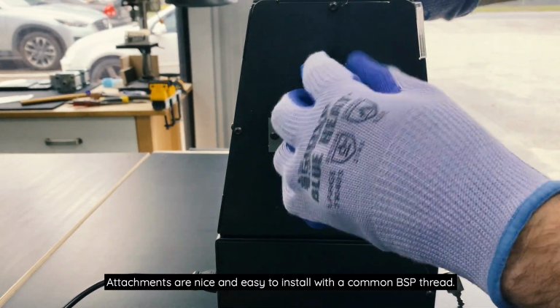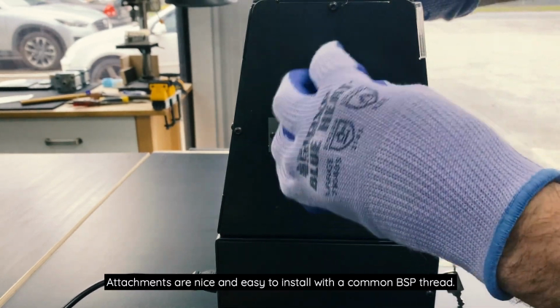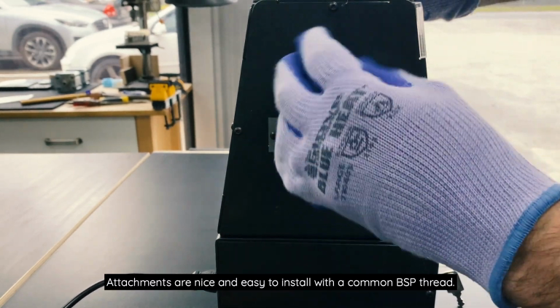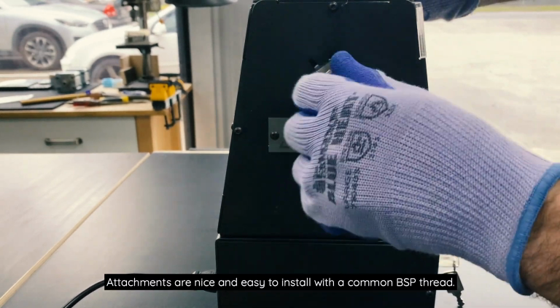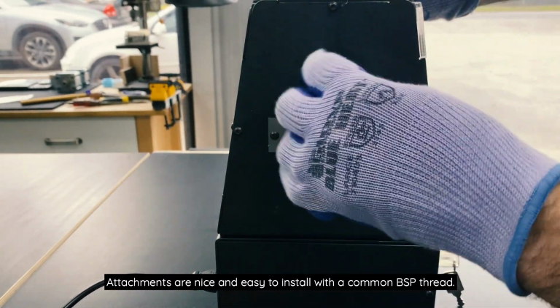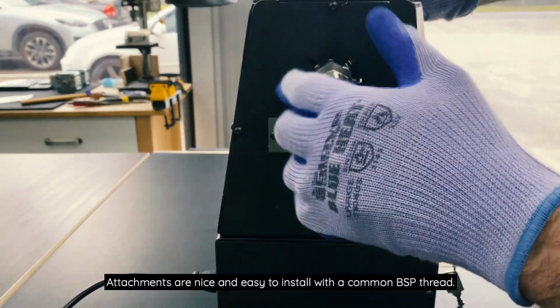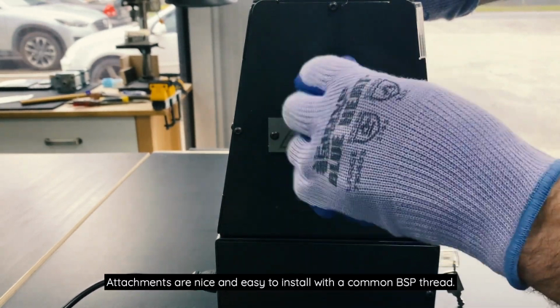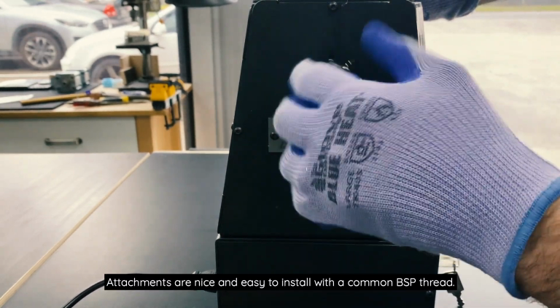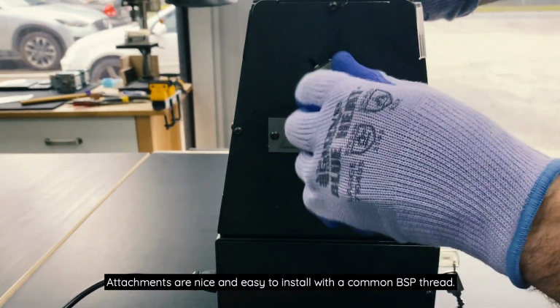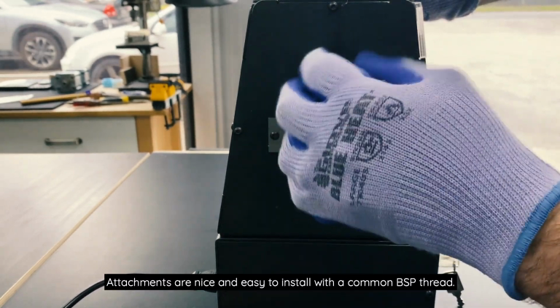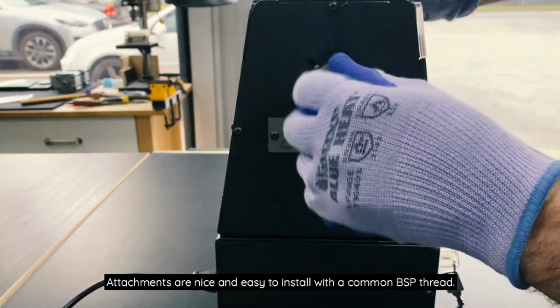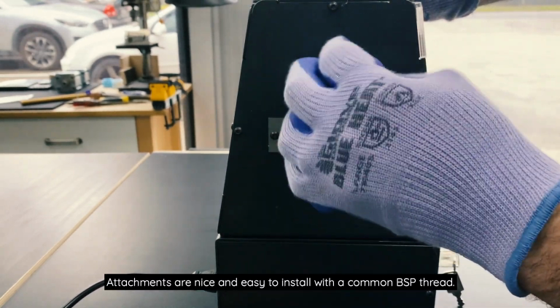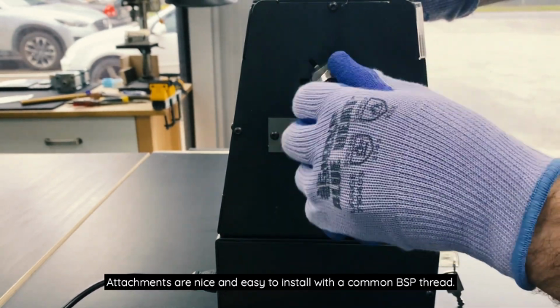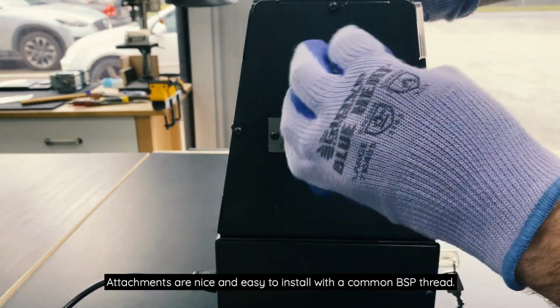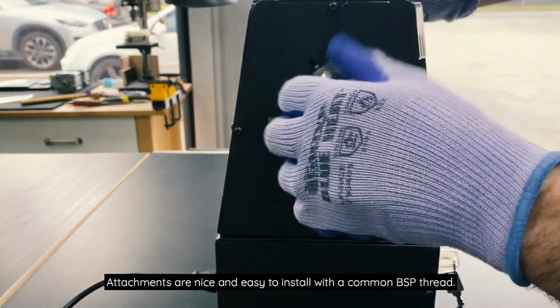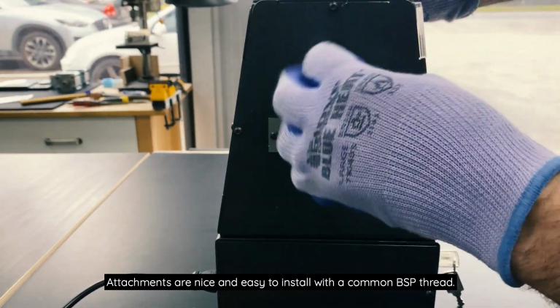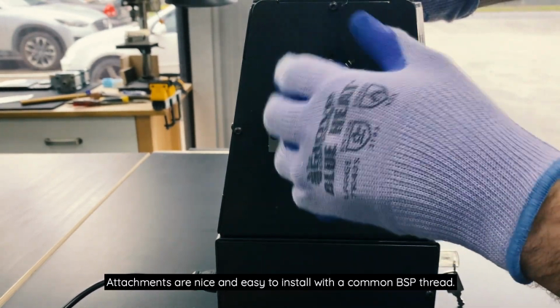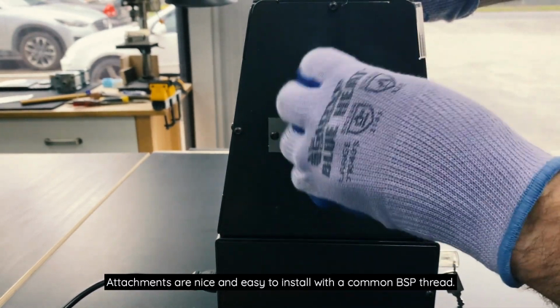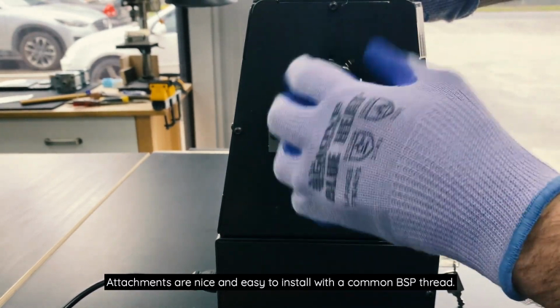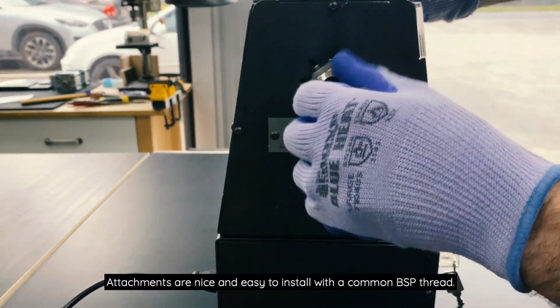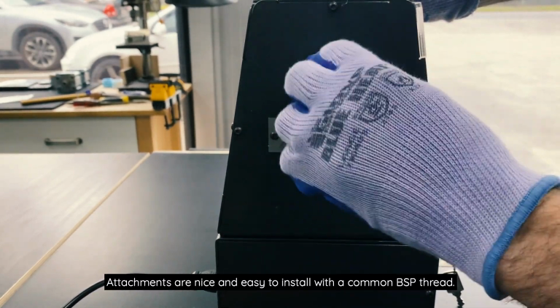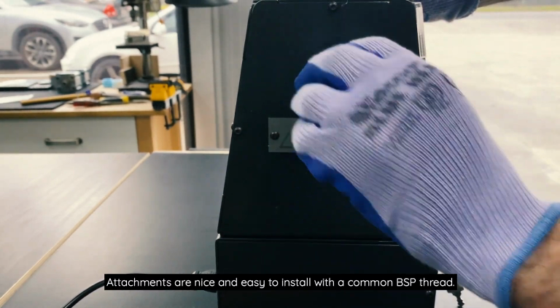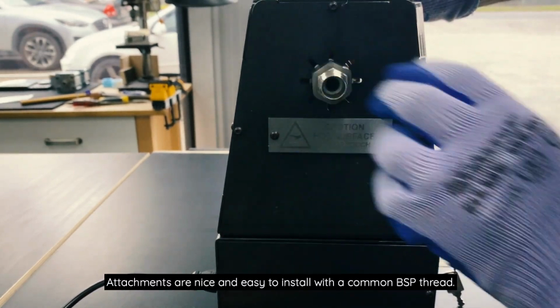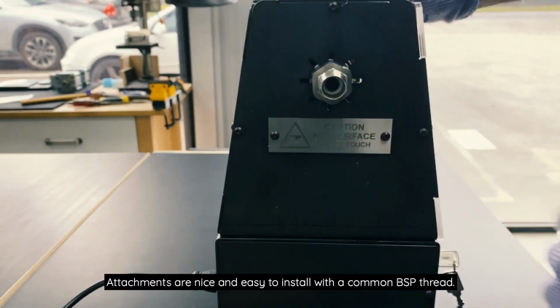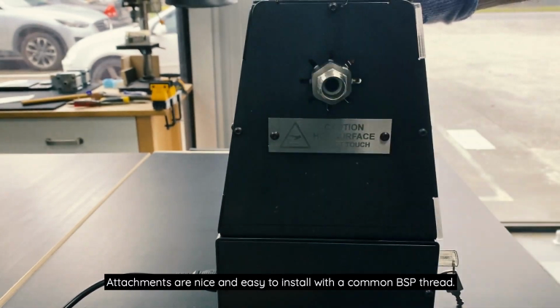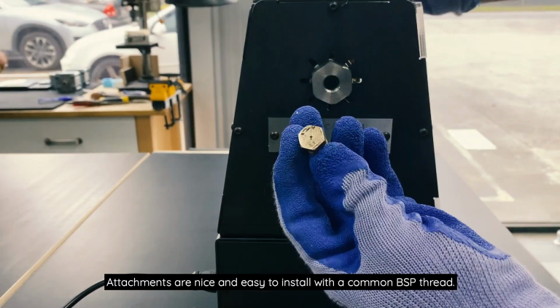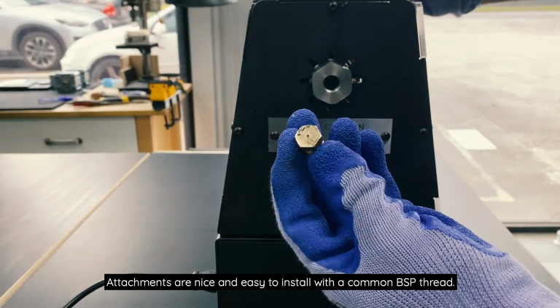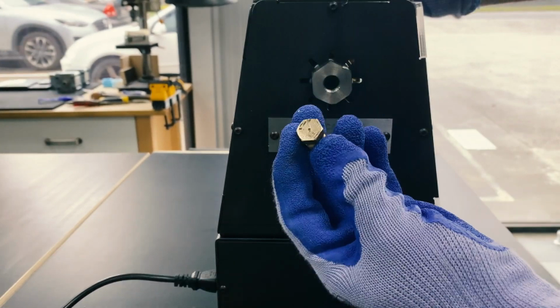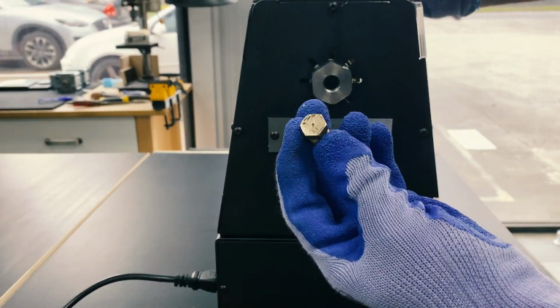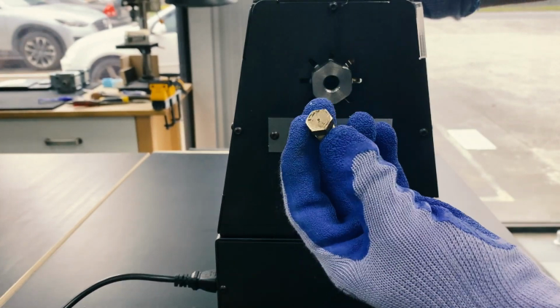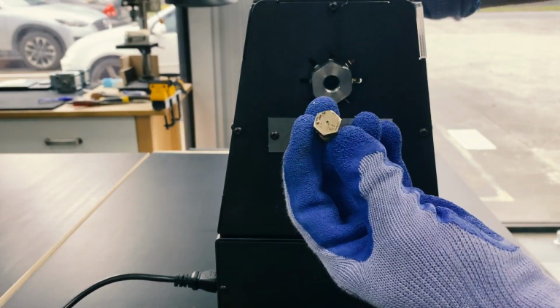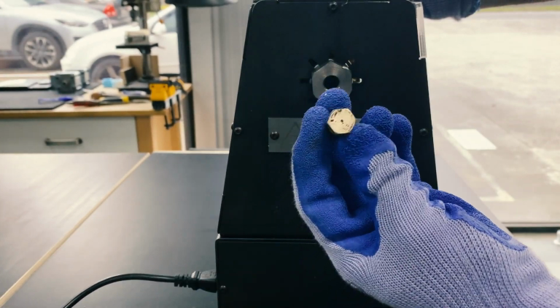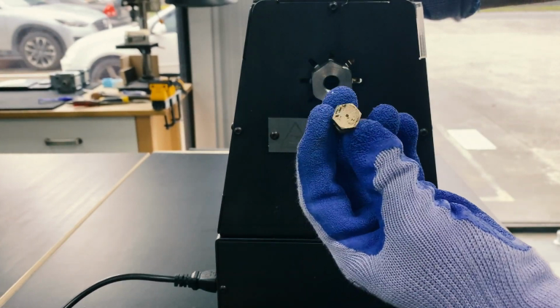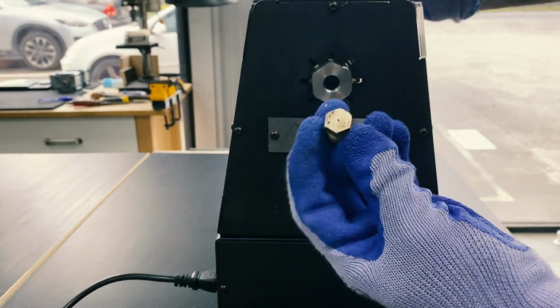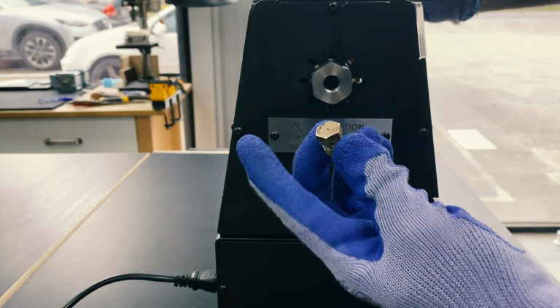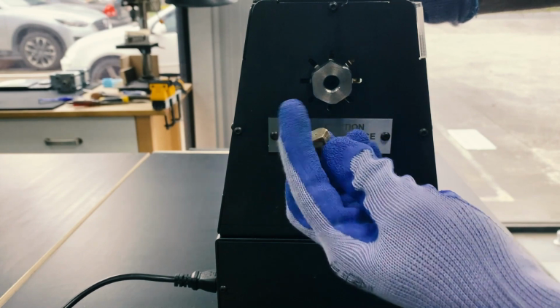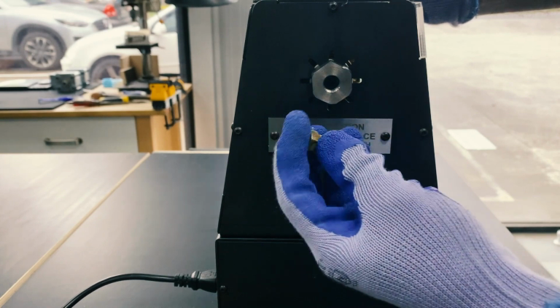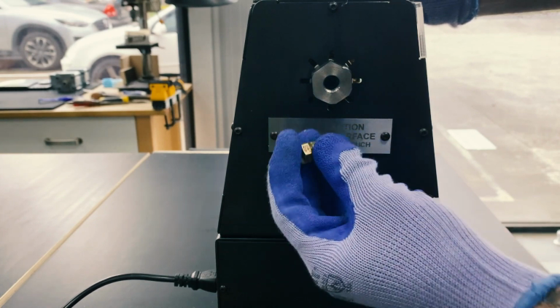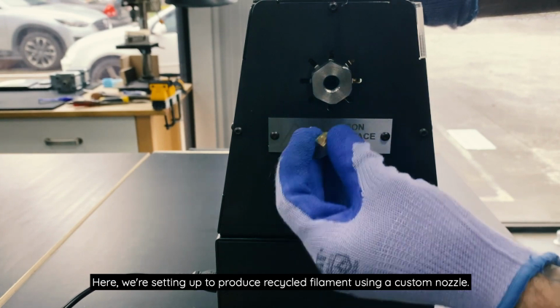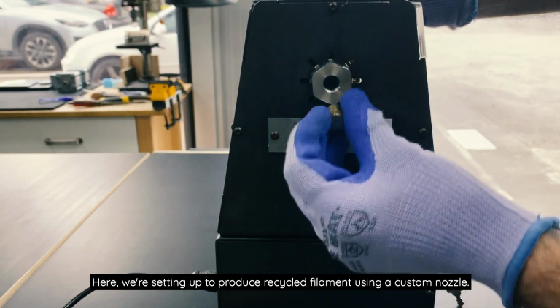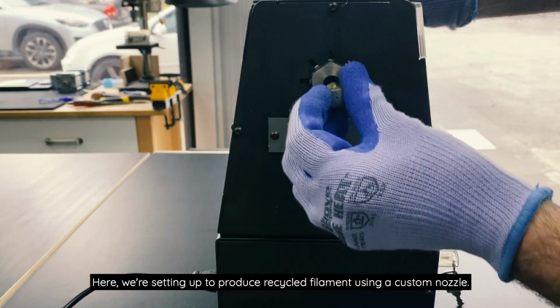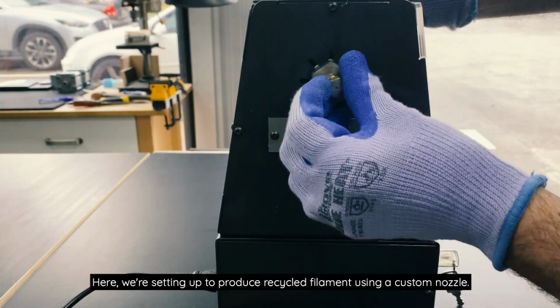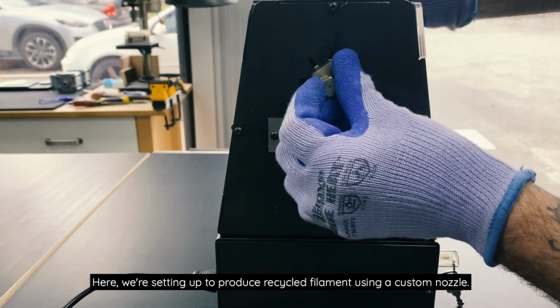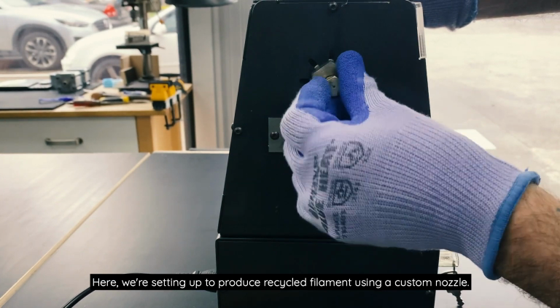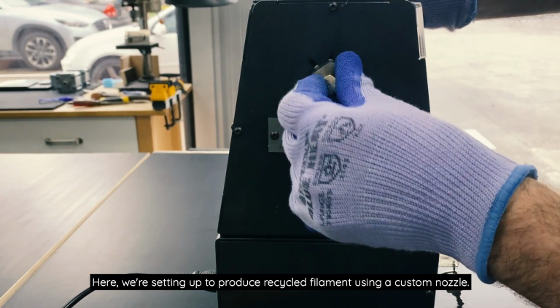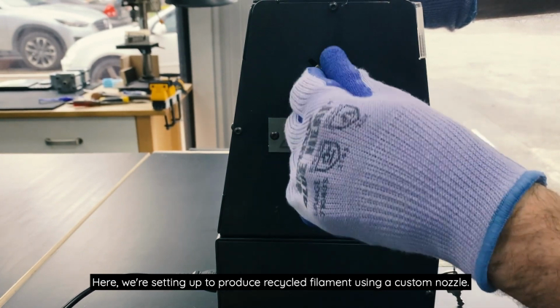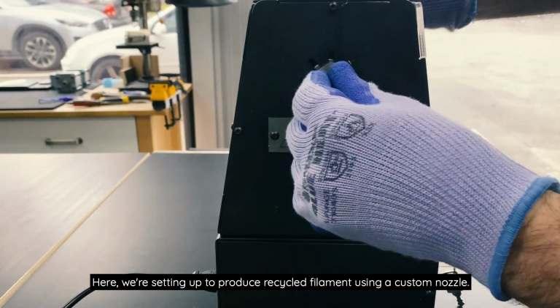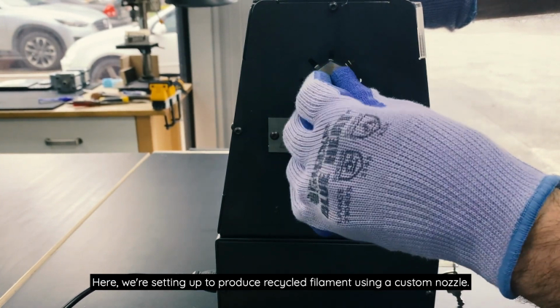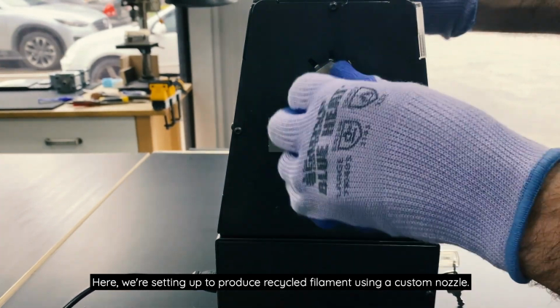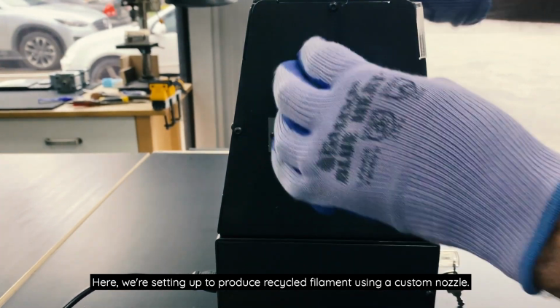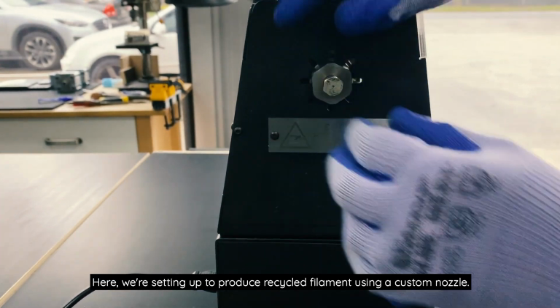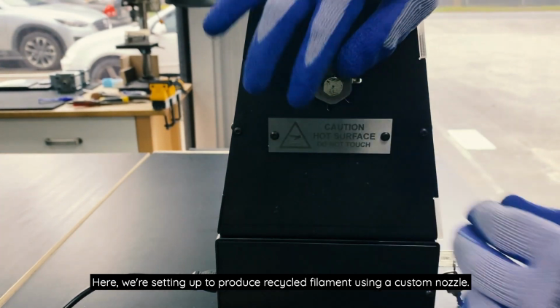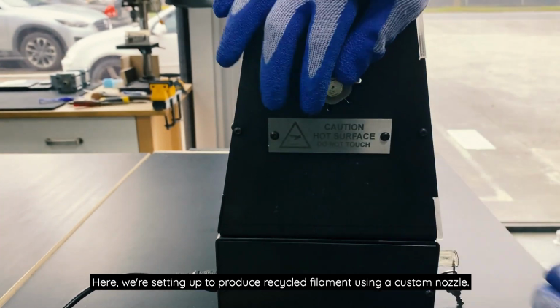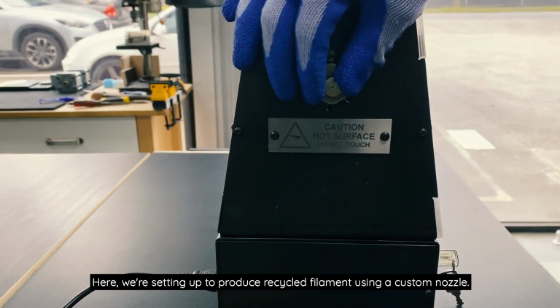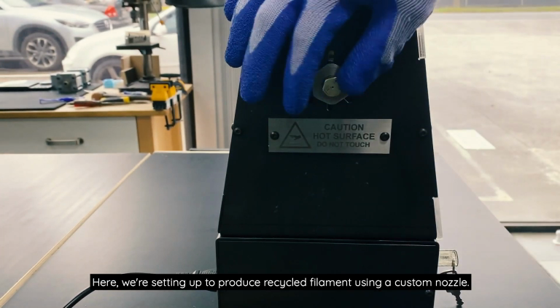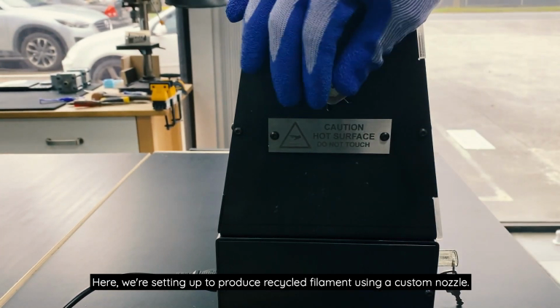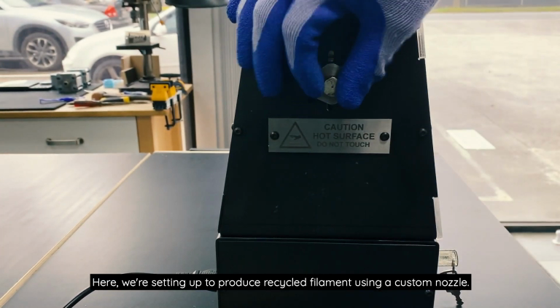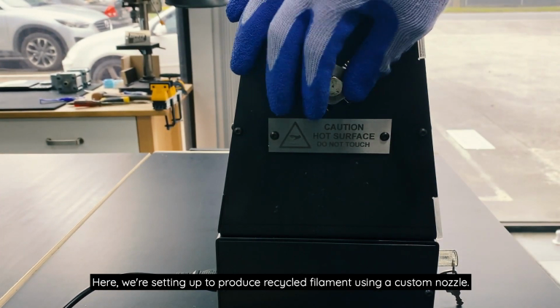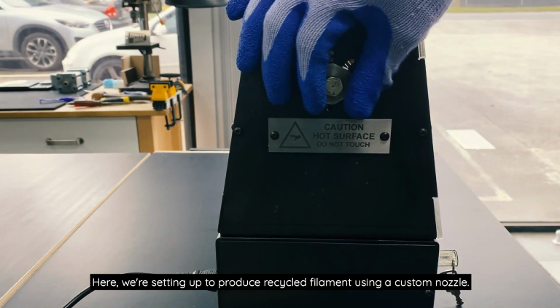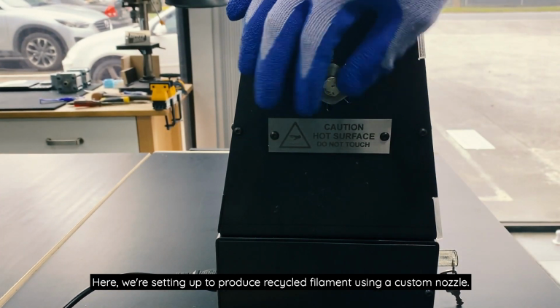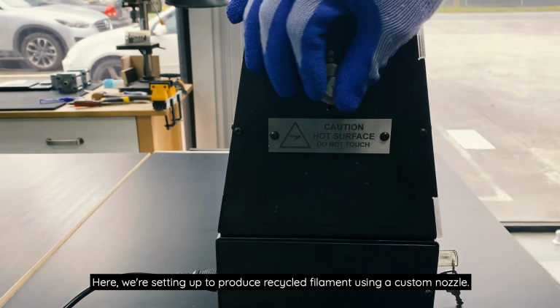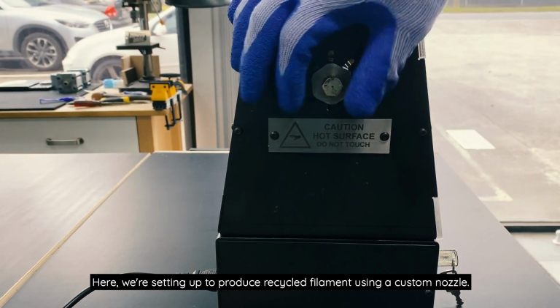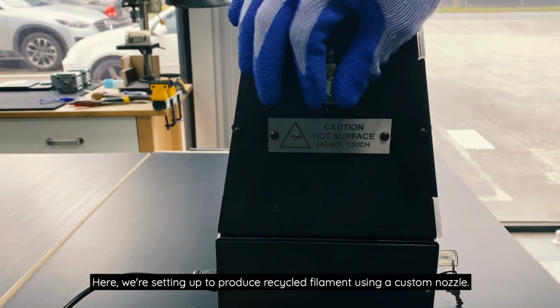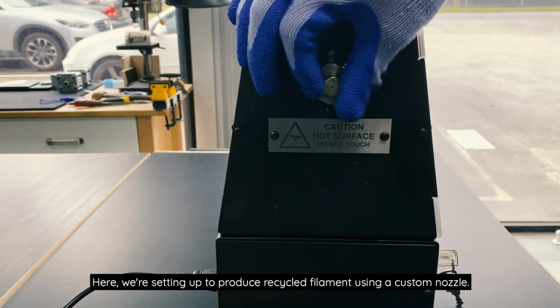Attachments are nice and easy to install with a common BSP thread. Here we're setting up to produce recycled filament using a custom nozzle.